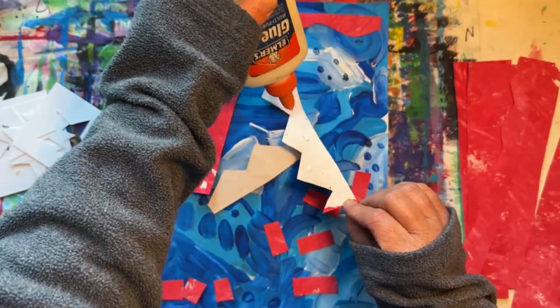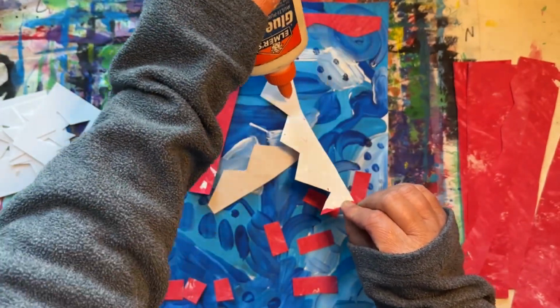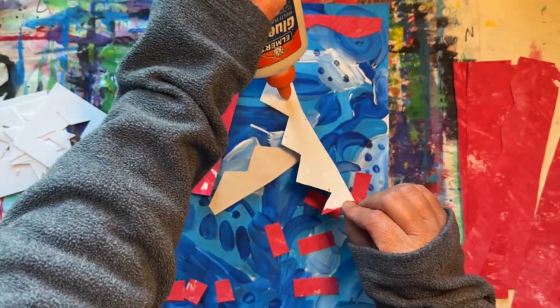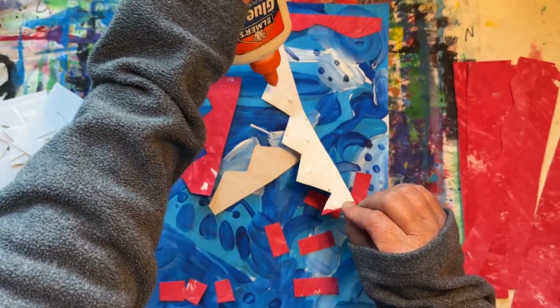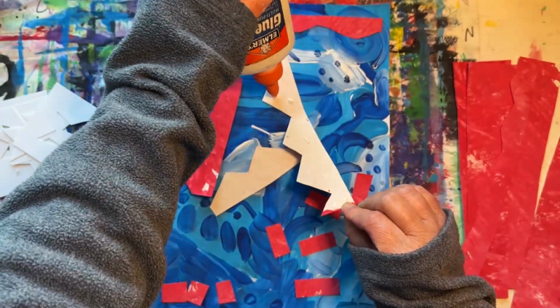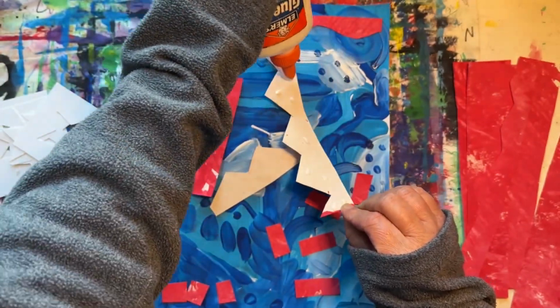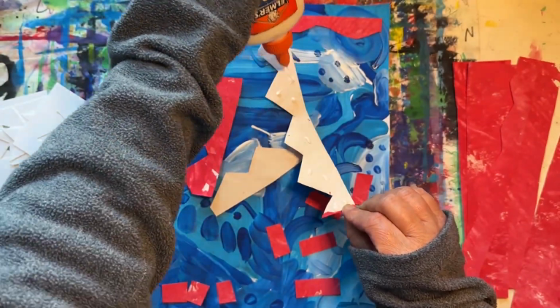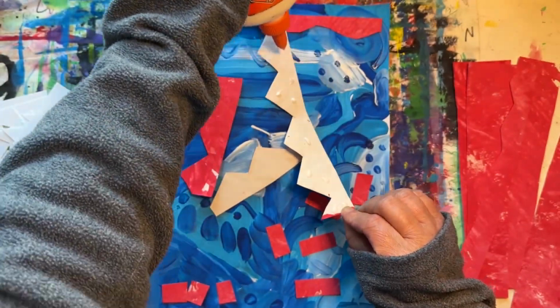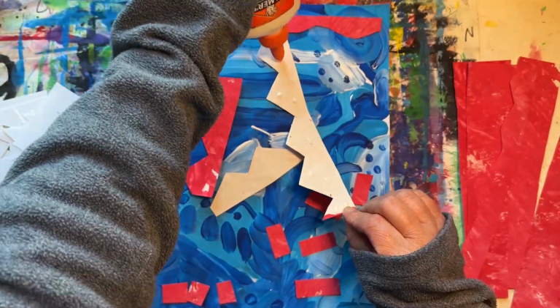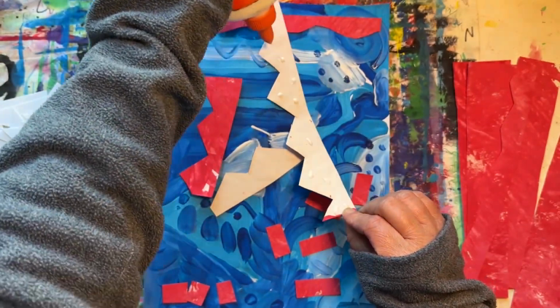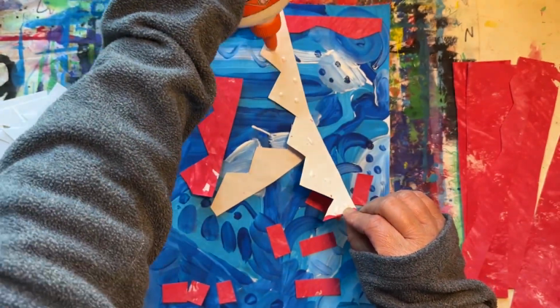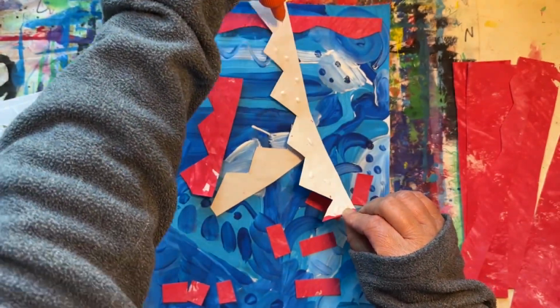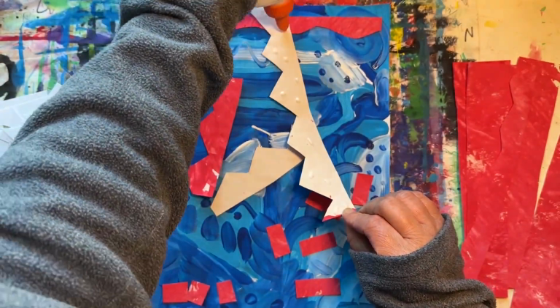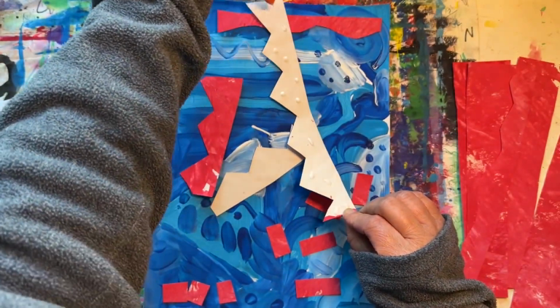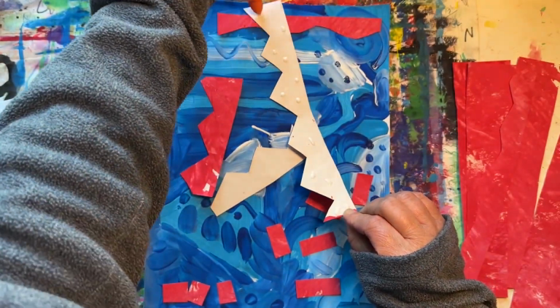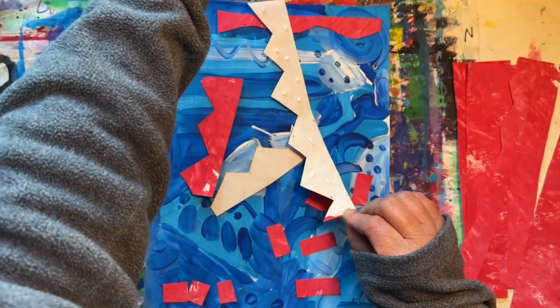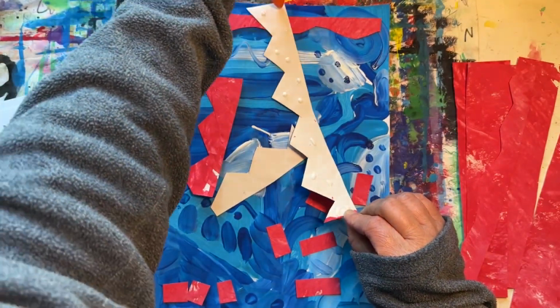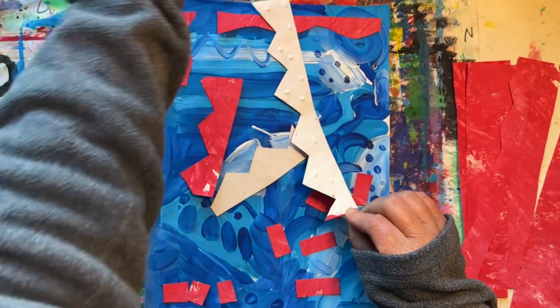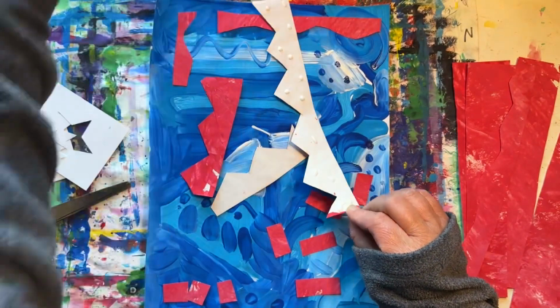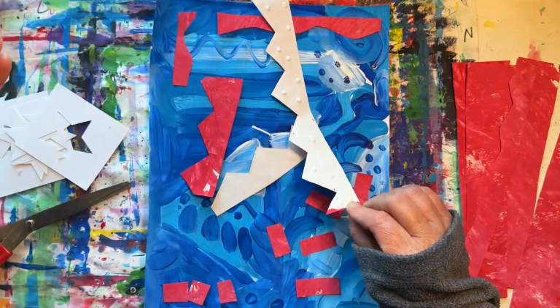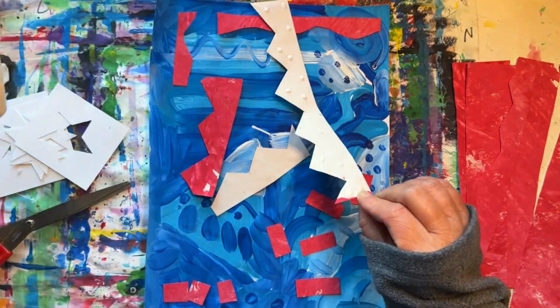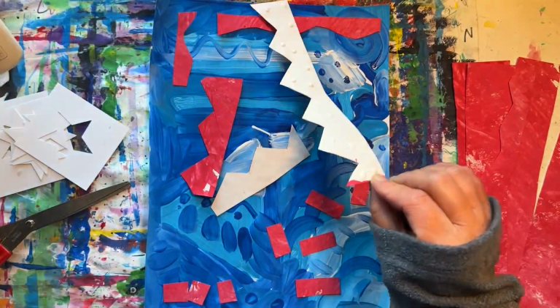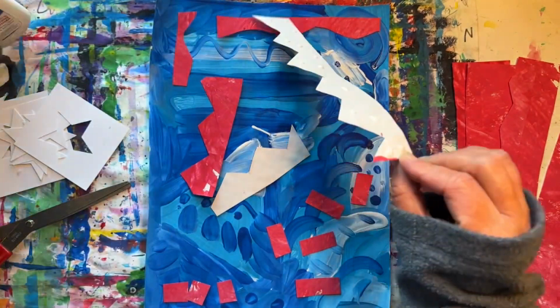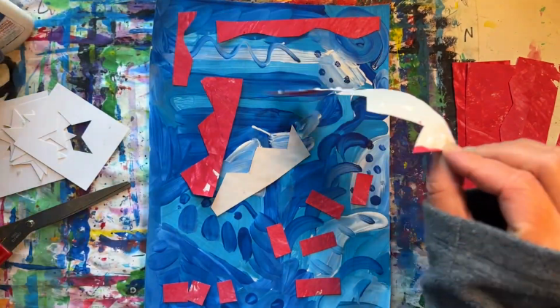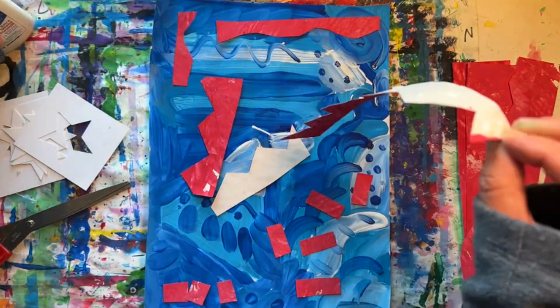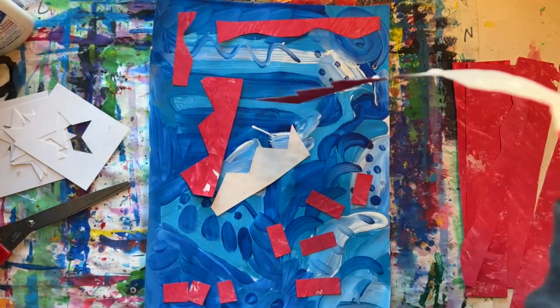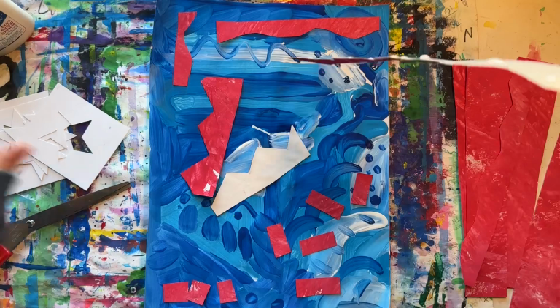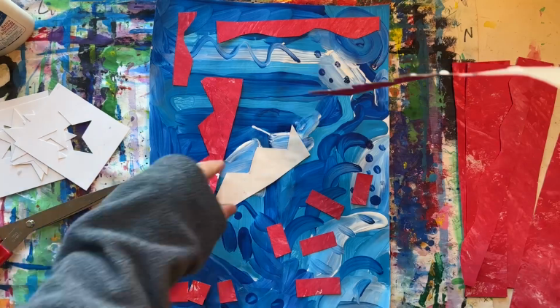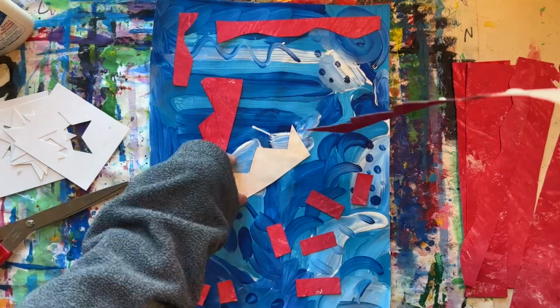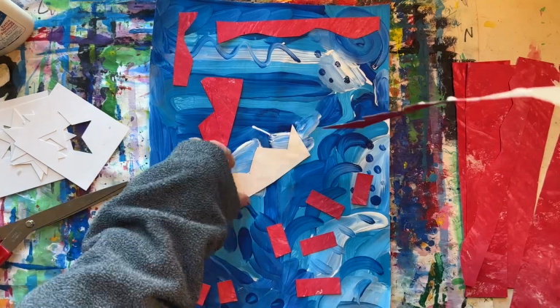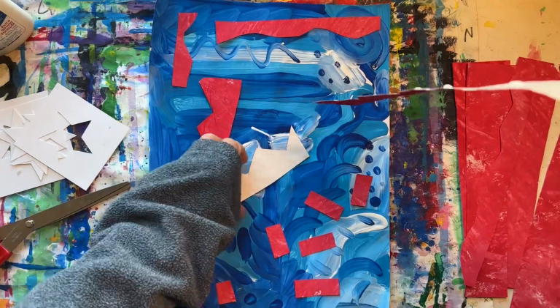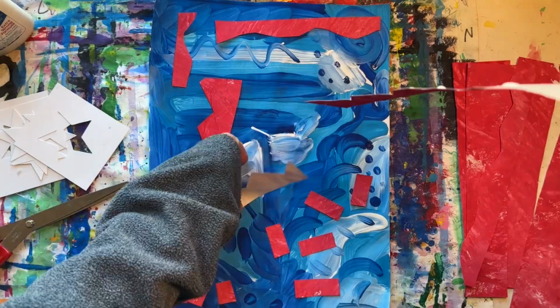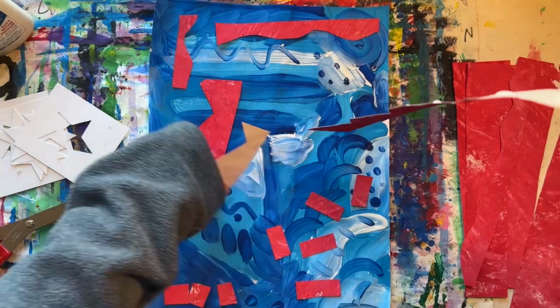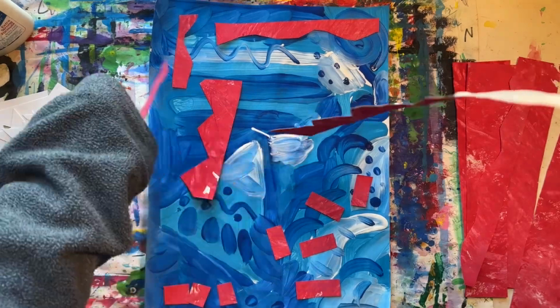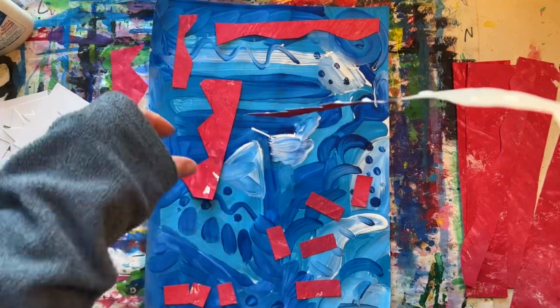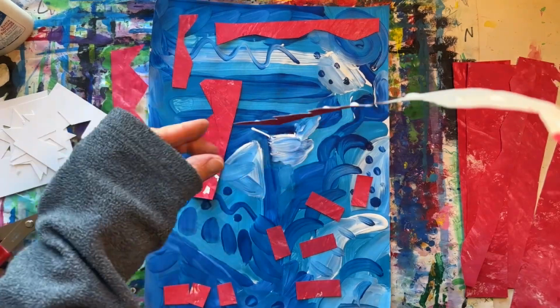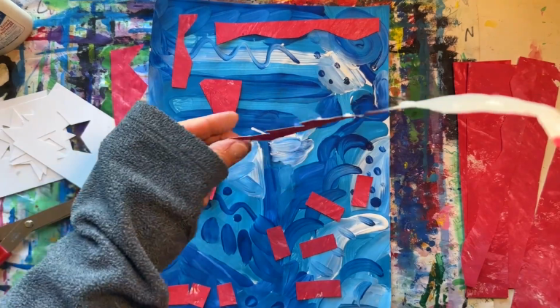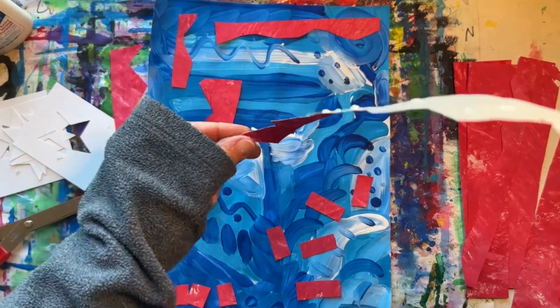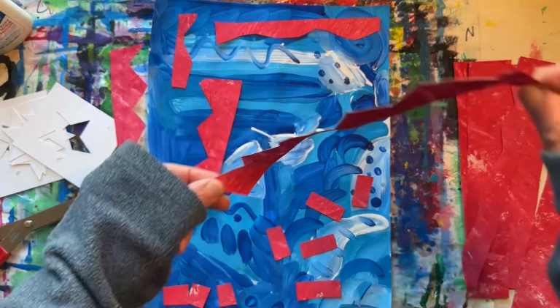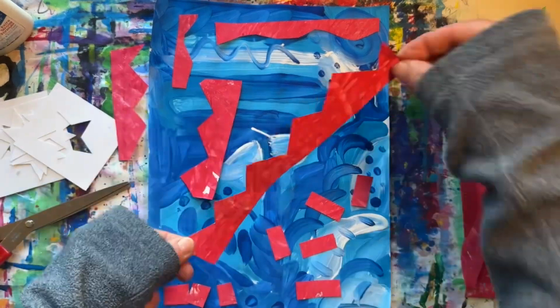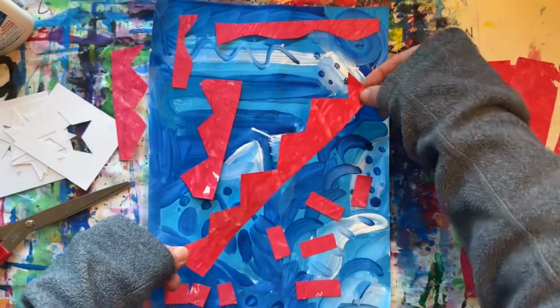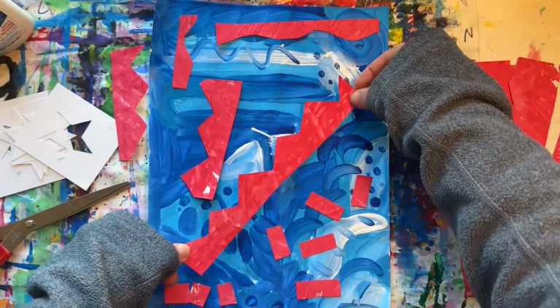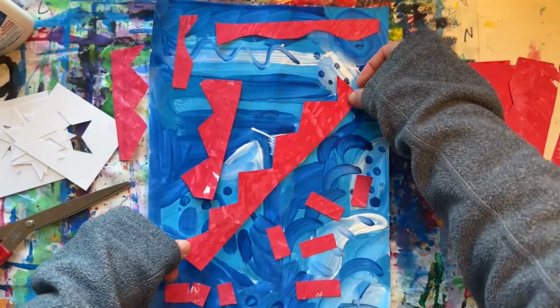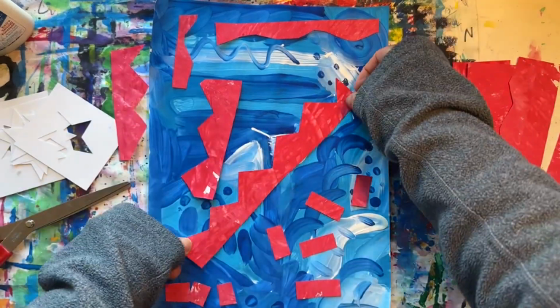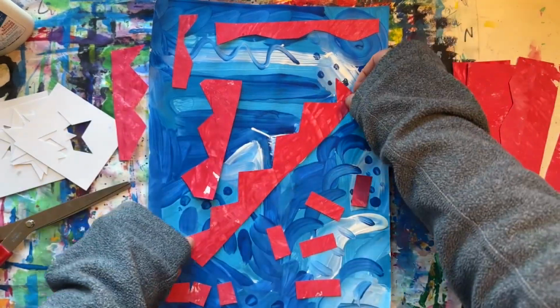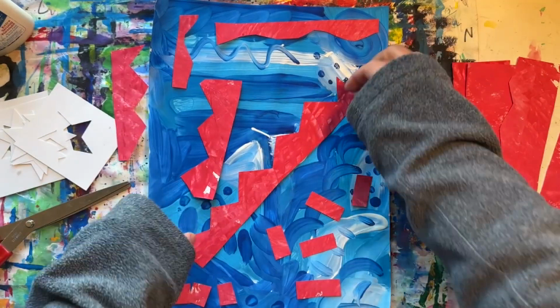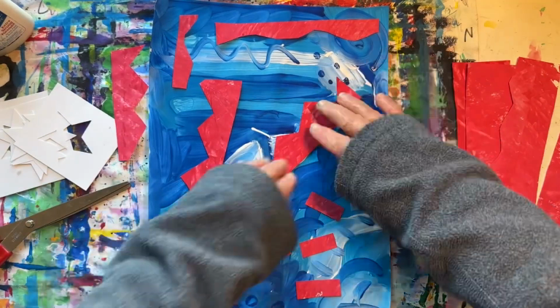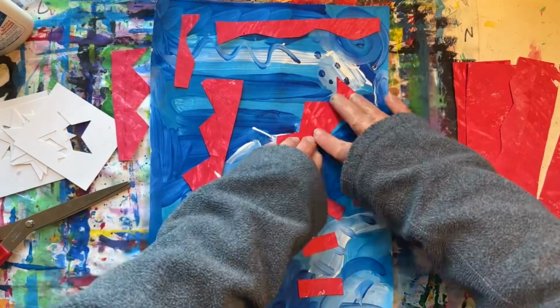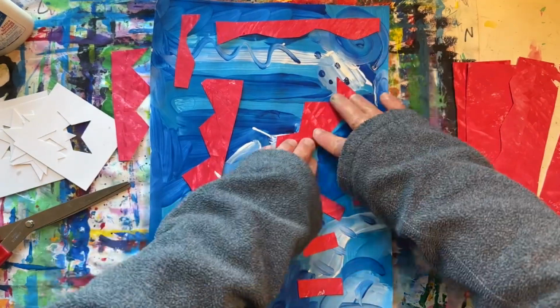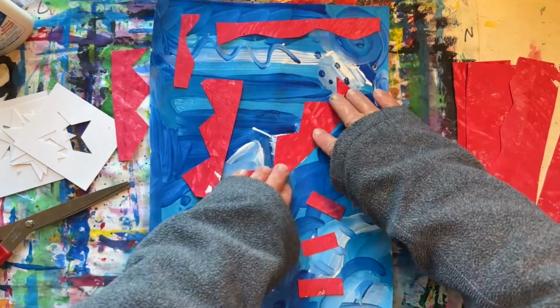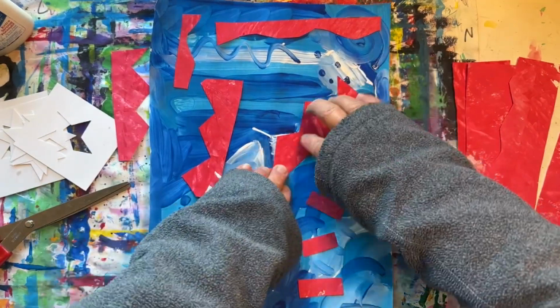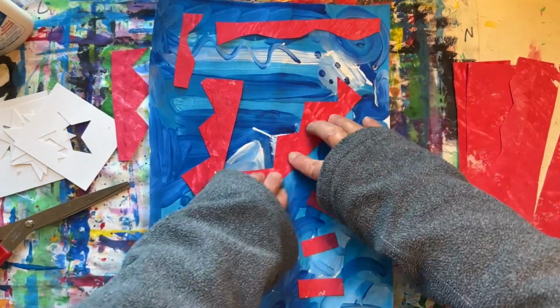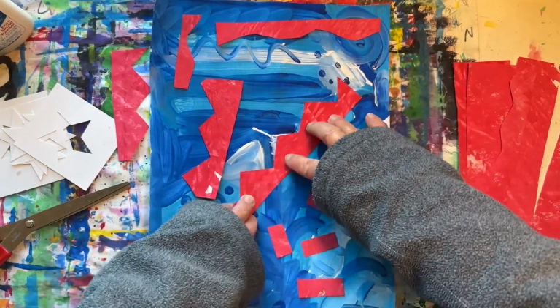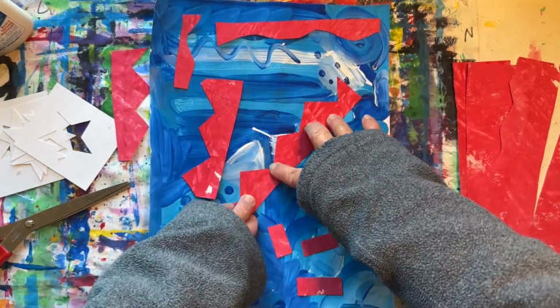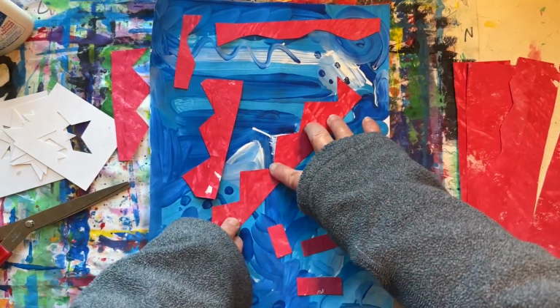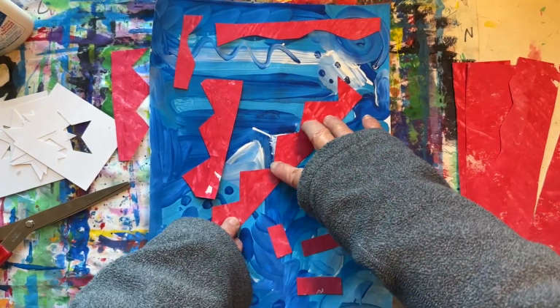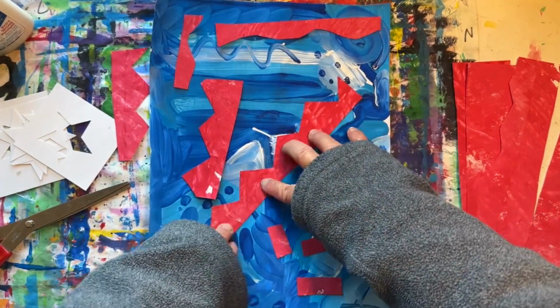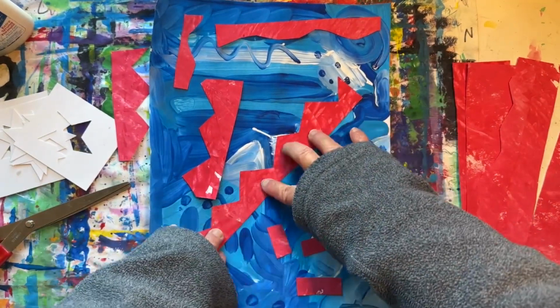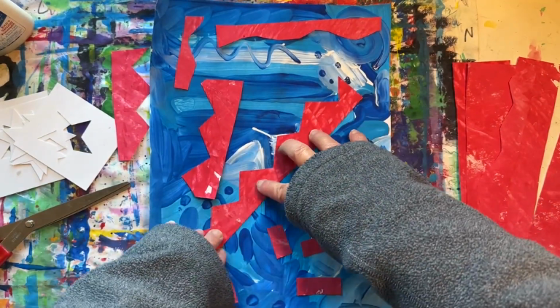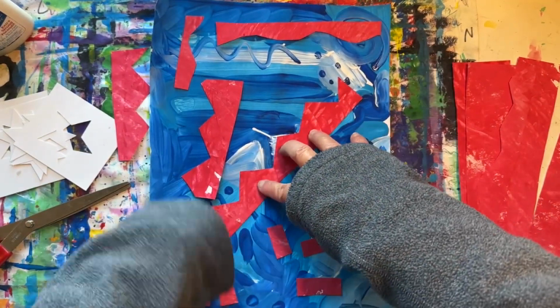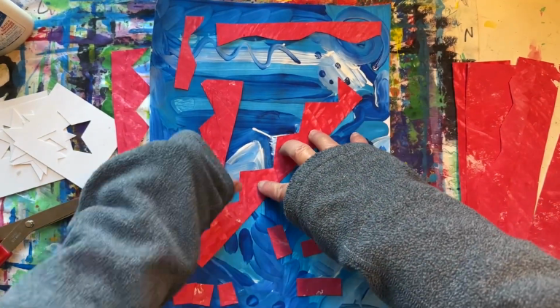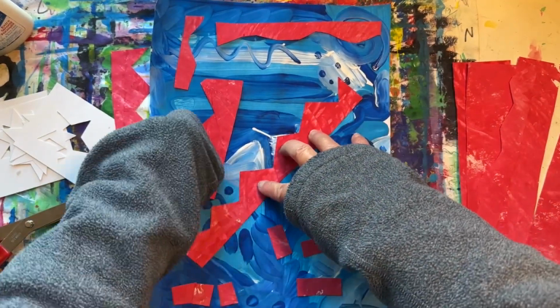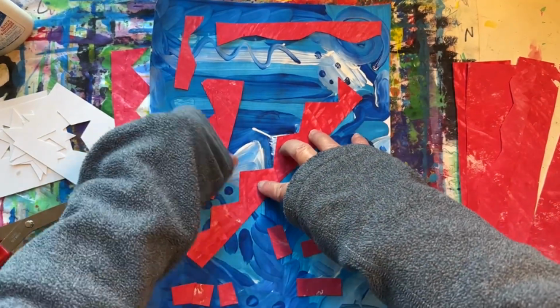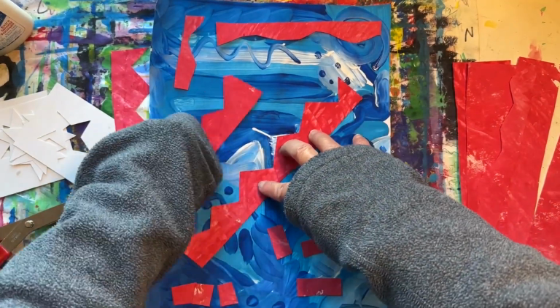you can glue your shapes down. And don't forget to use little dots of glue.